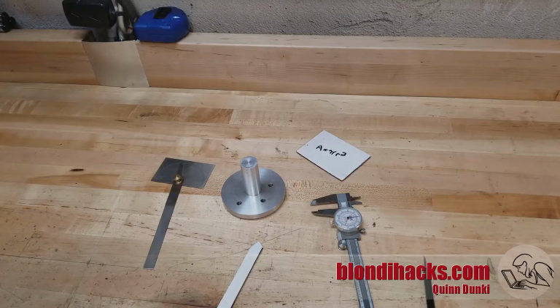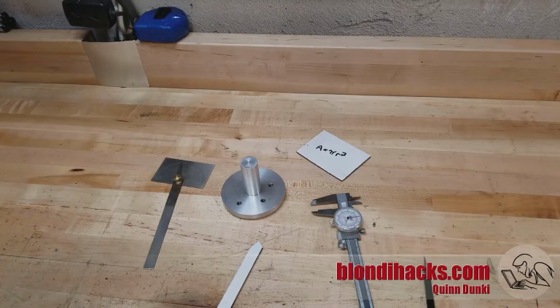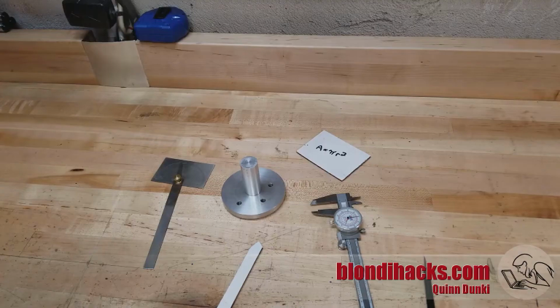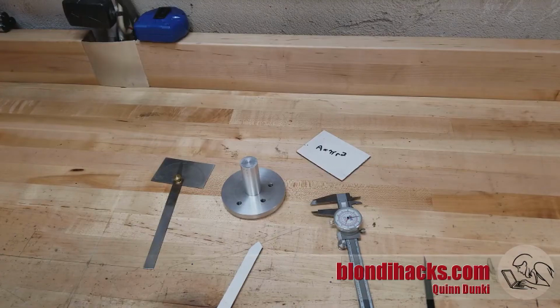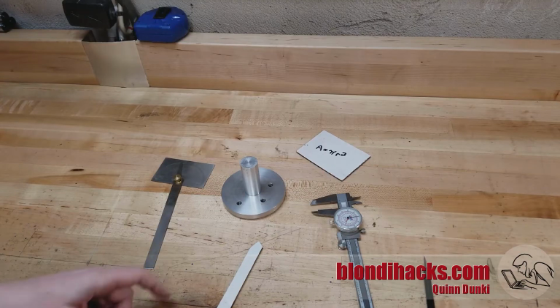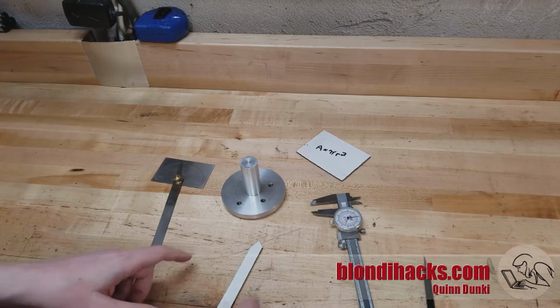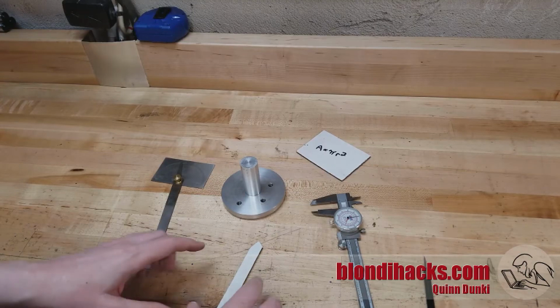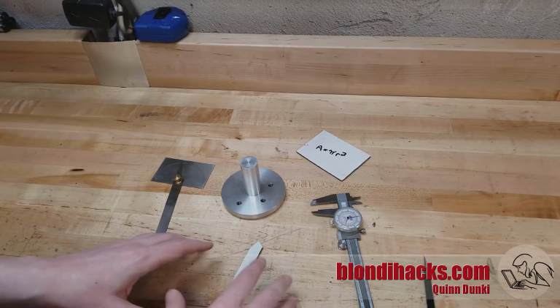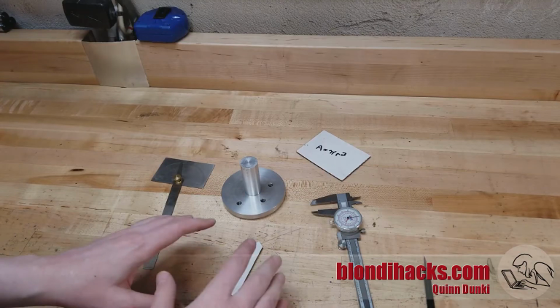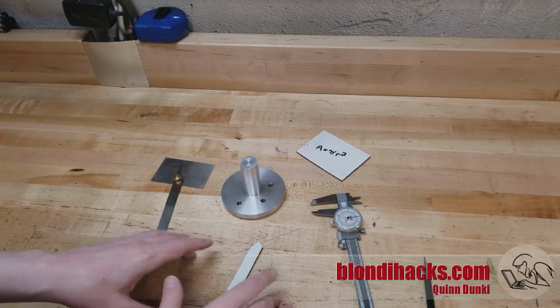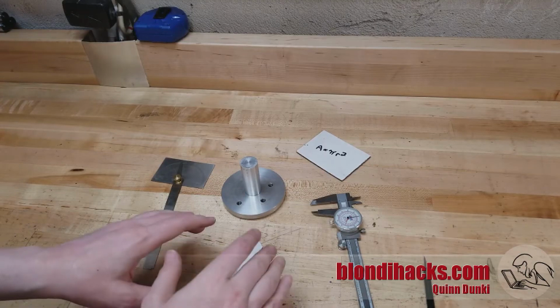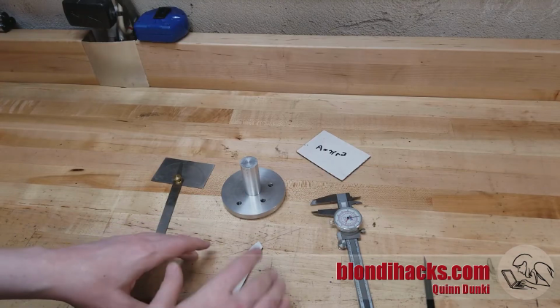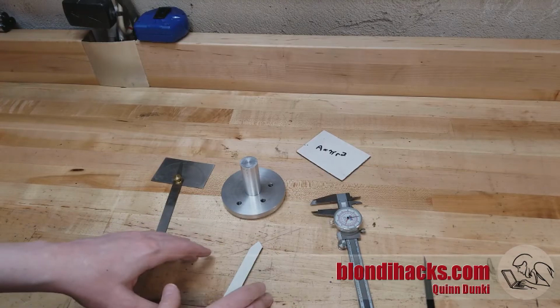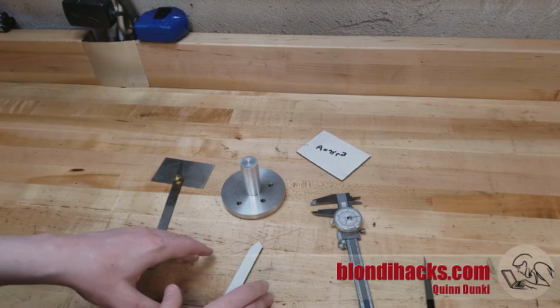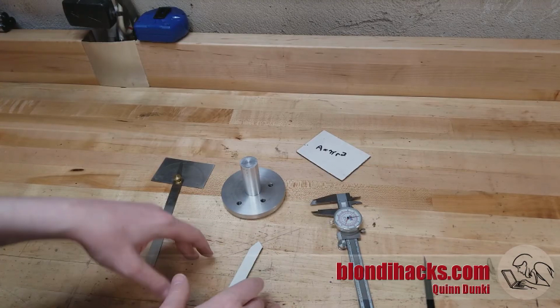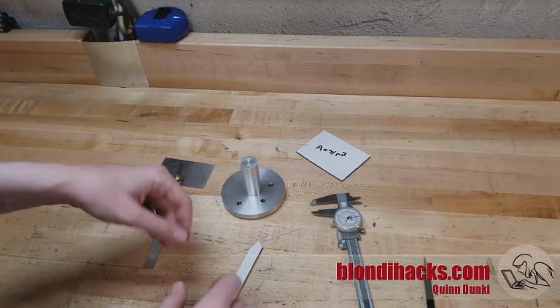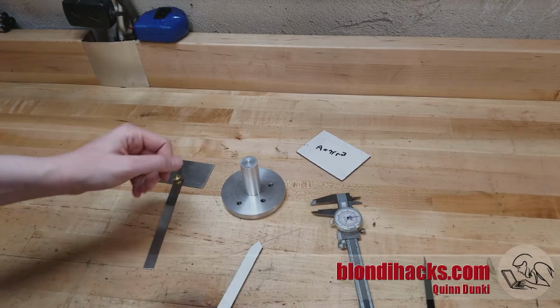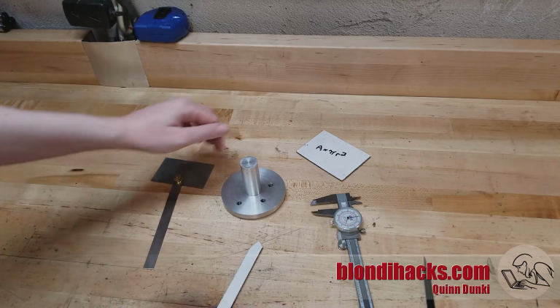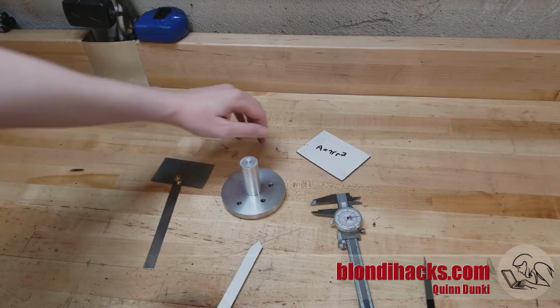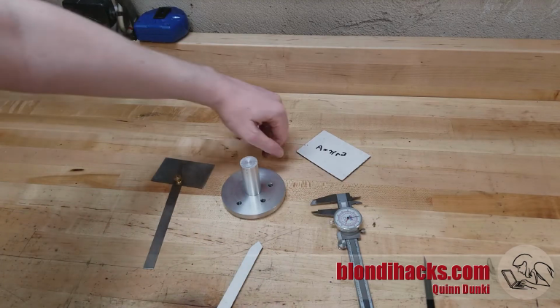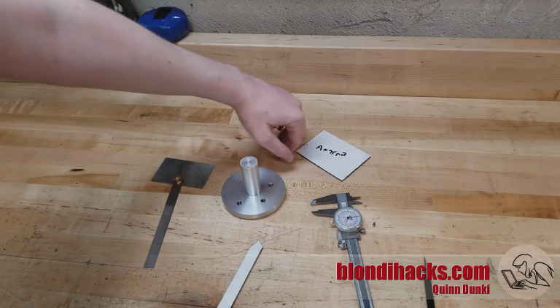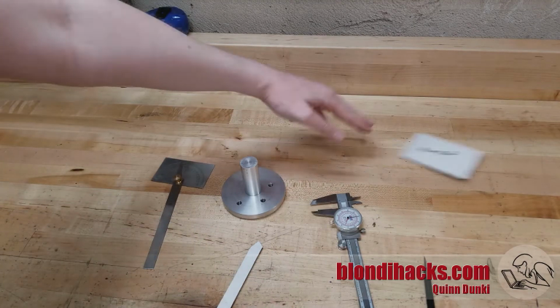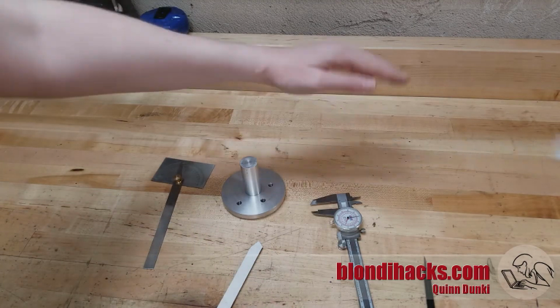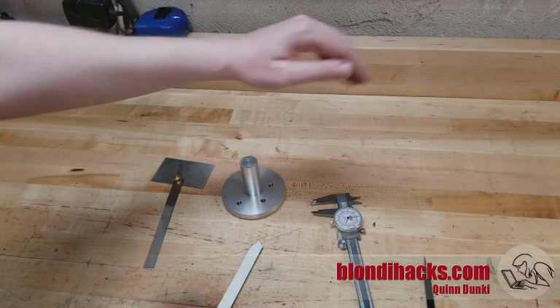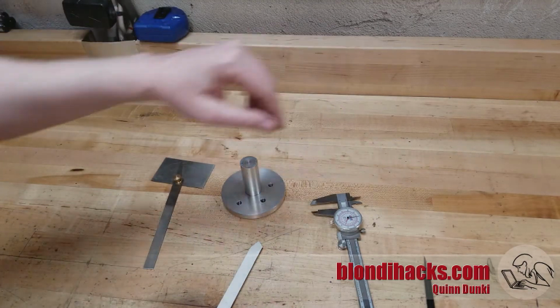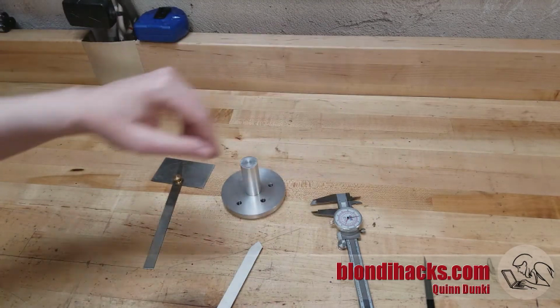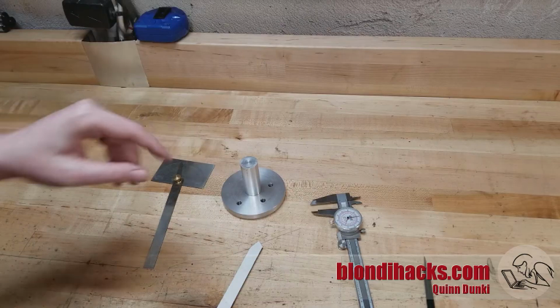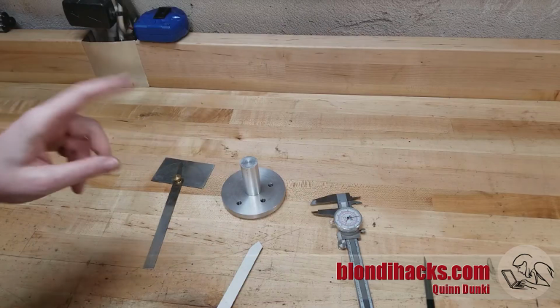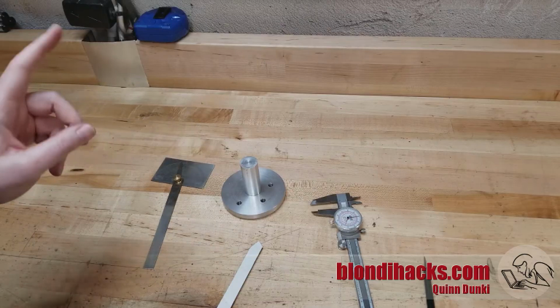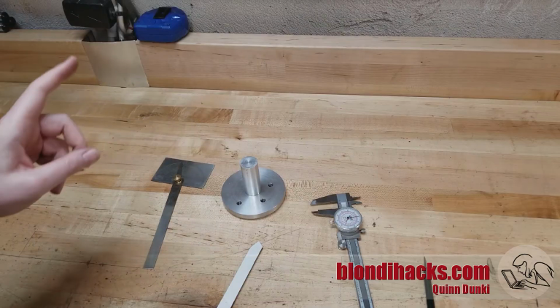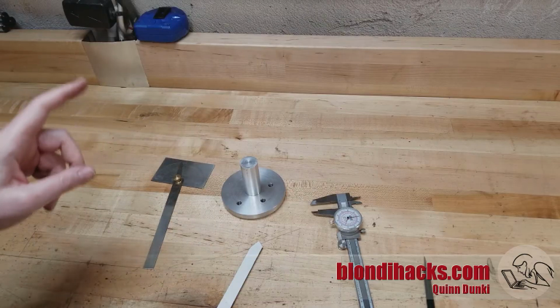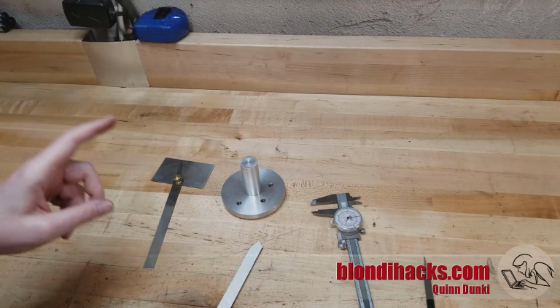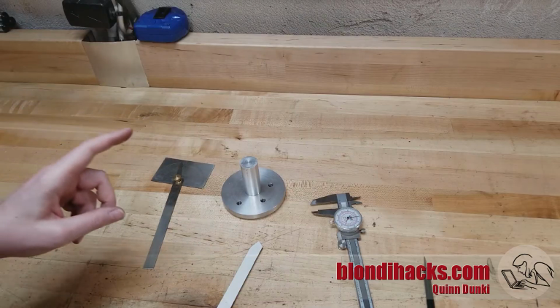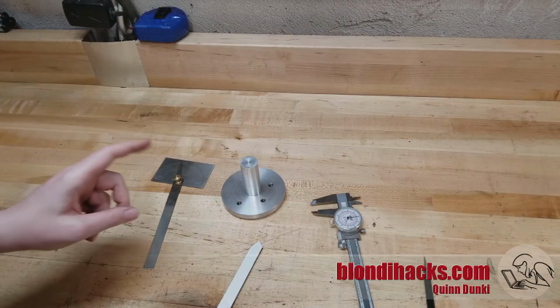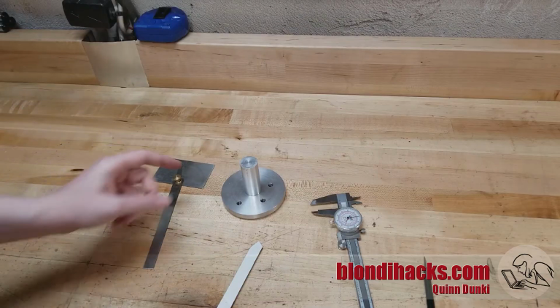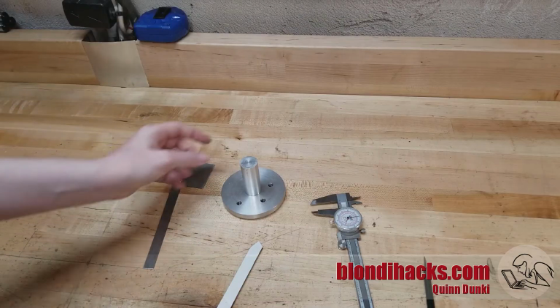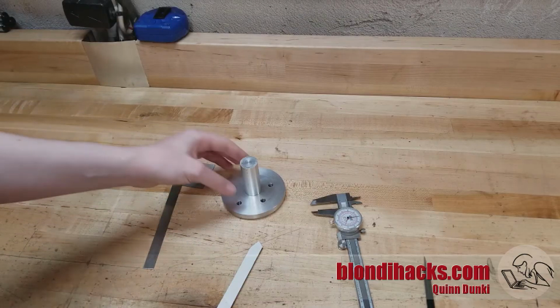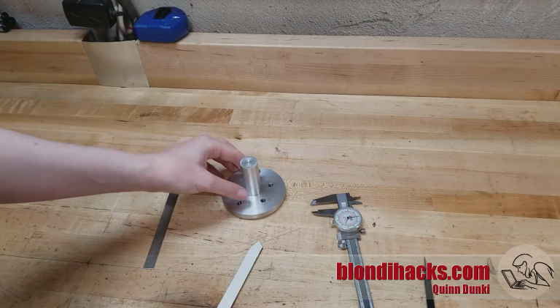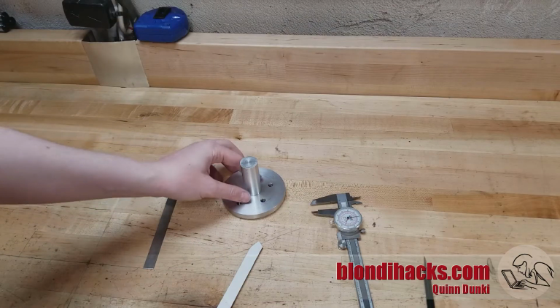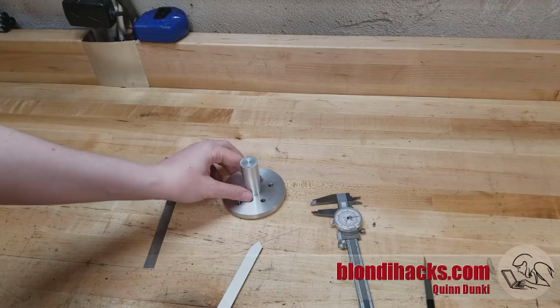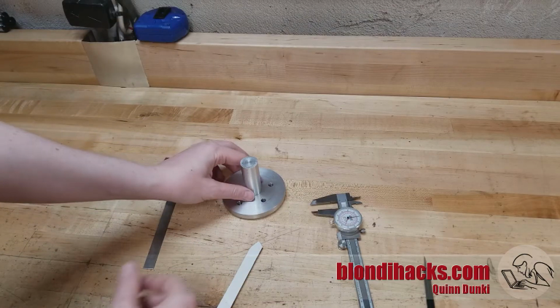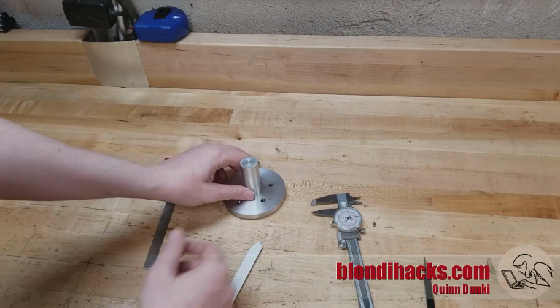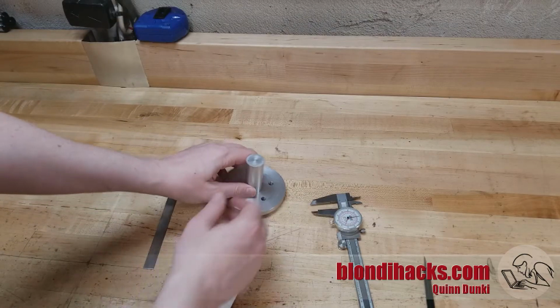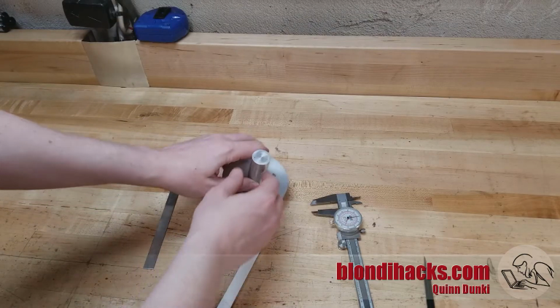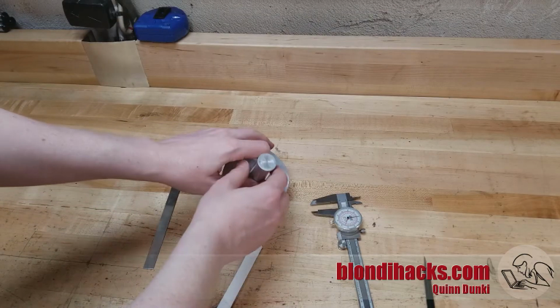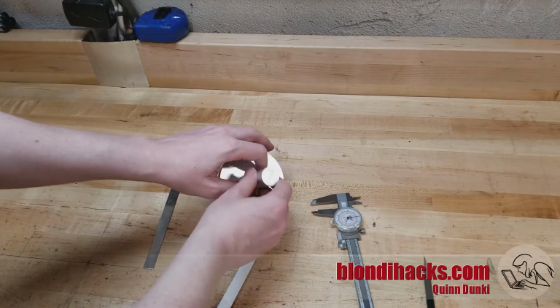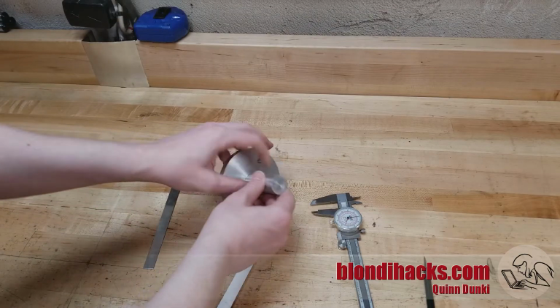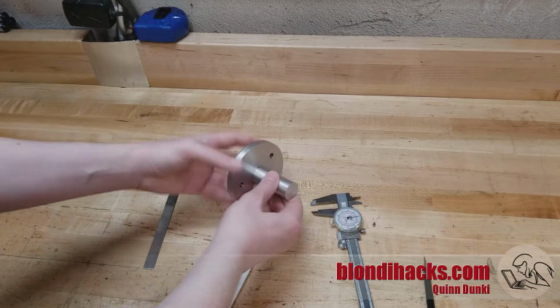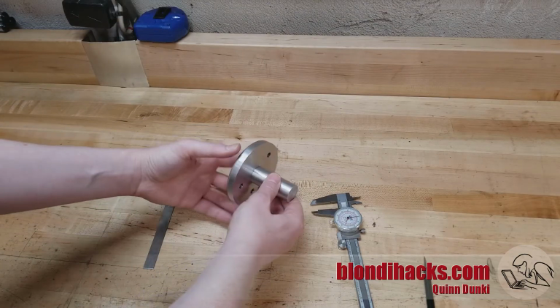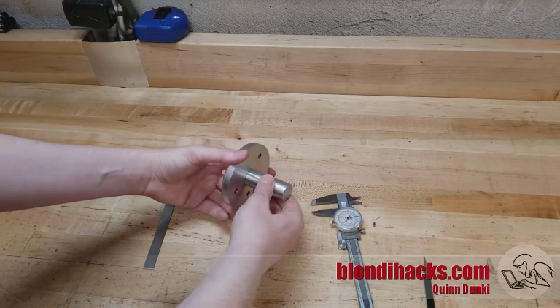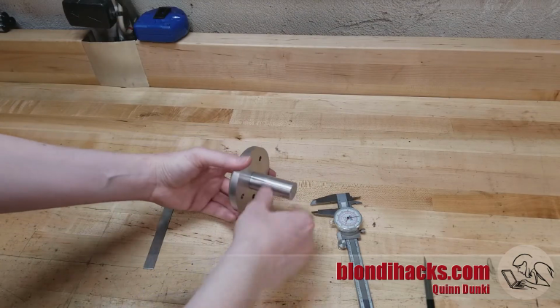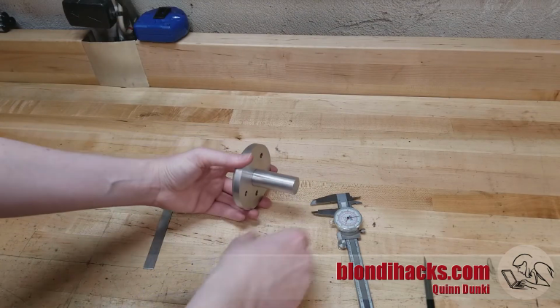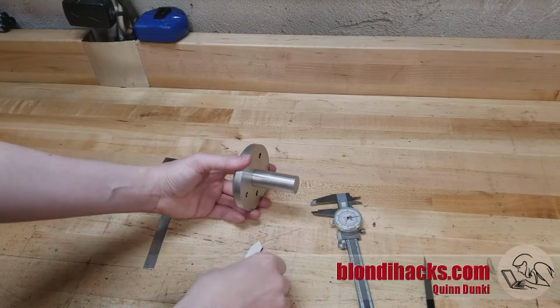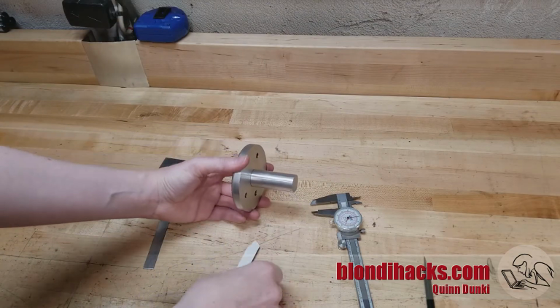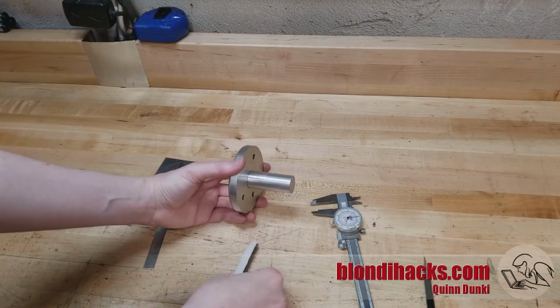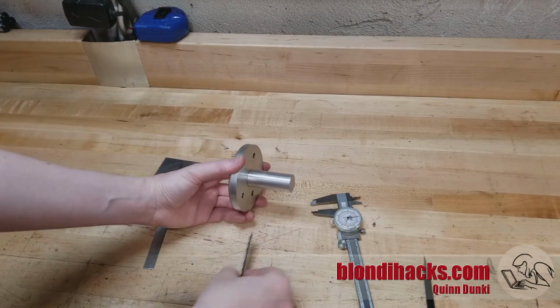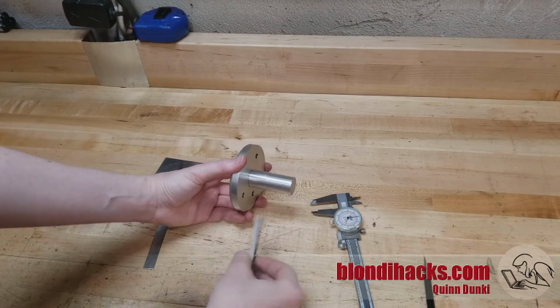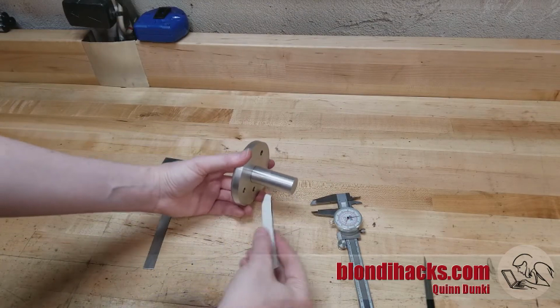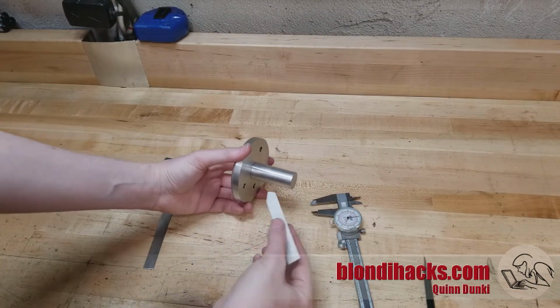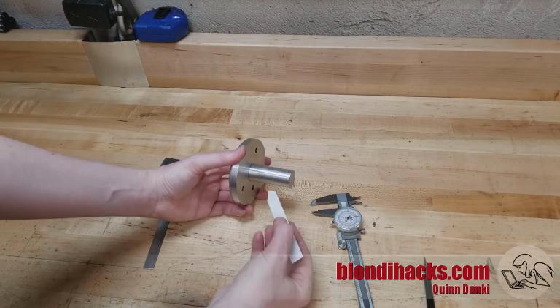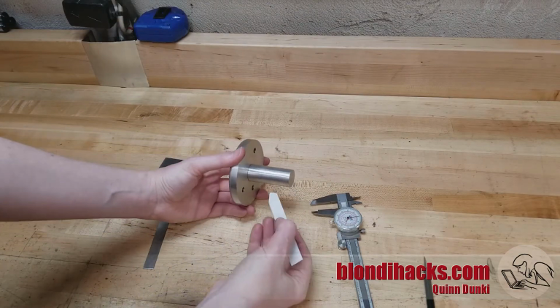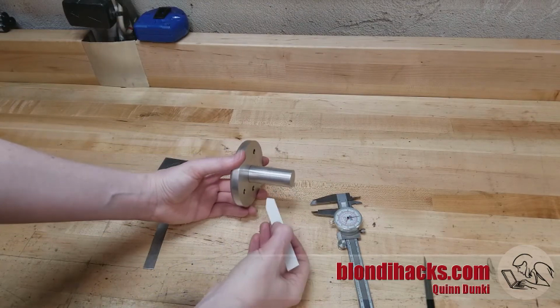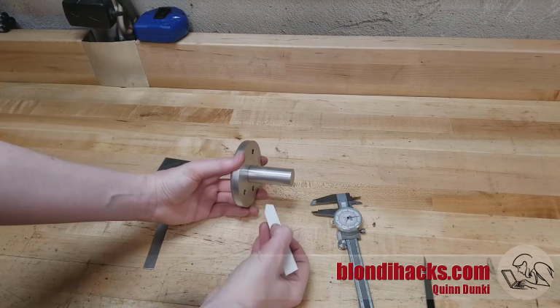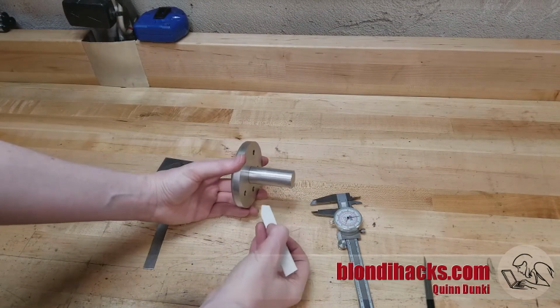We're going to start here at the learning bench but don't worry, there won't be any math in this episode. Let's look at this operation with these comically oversized parts.